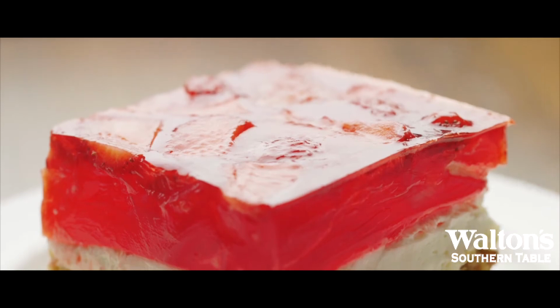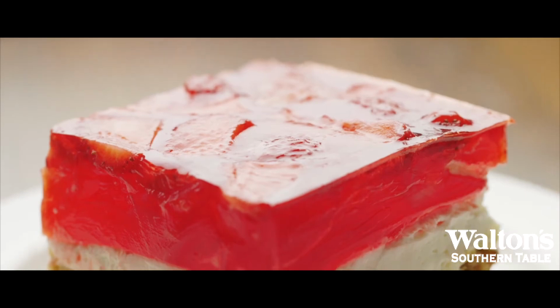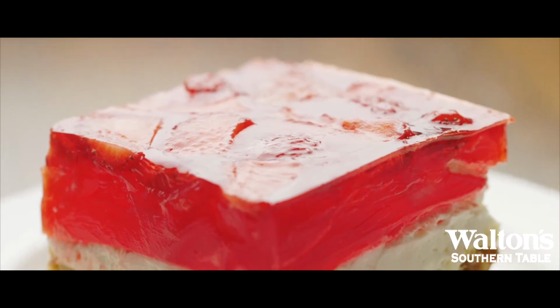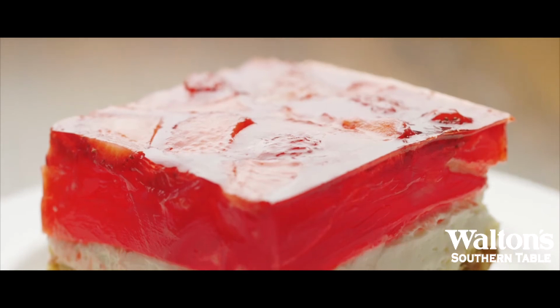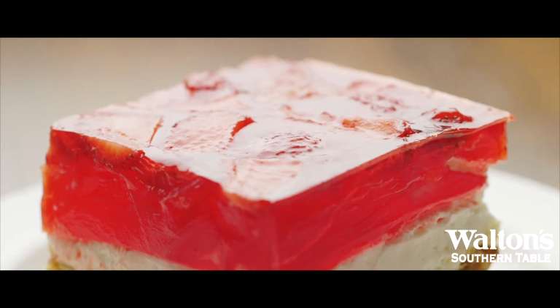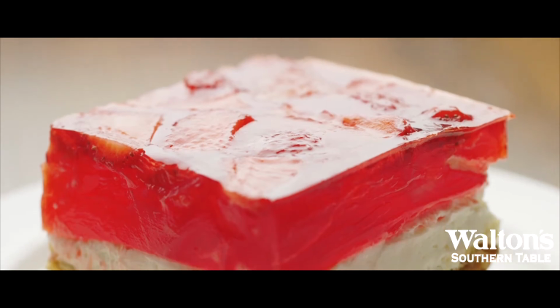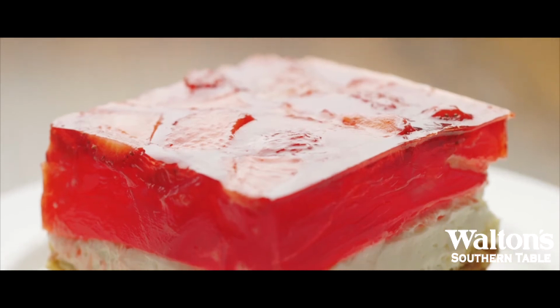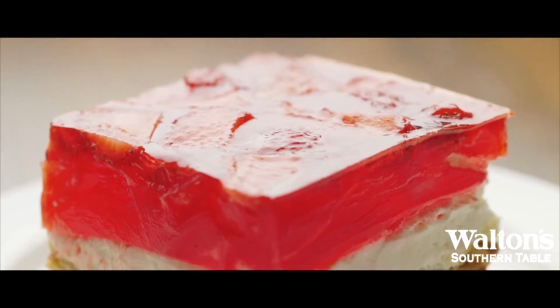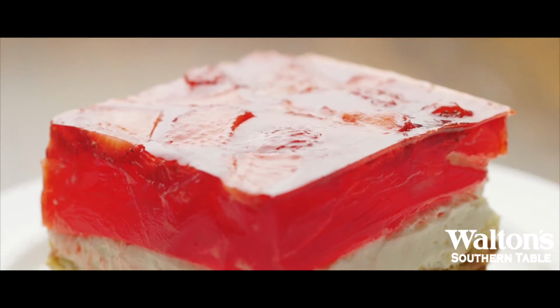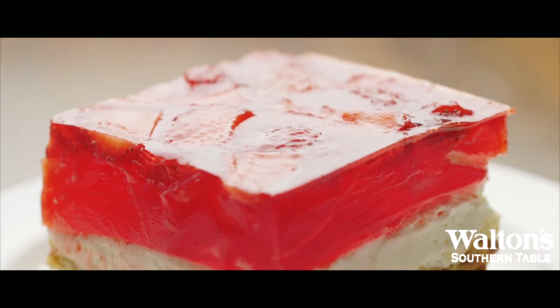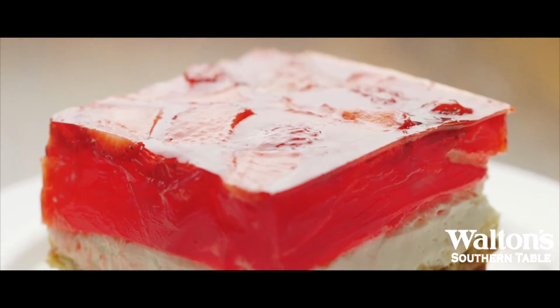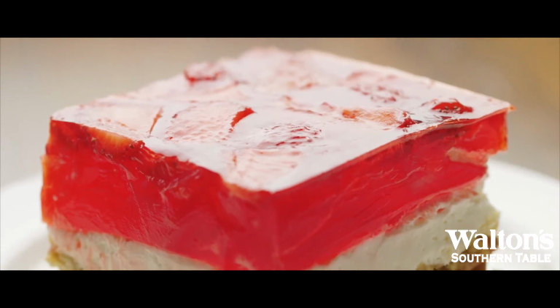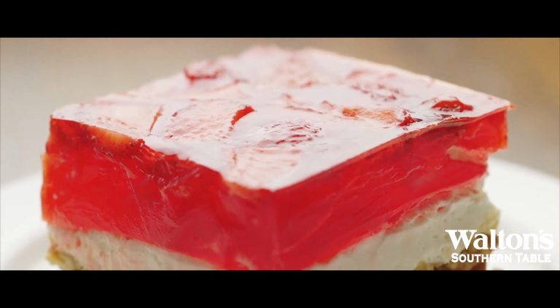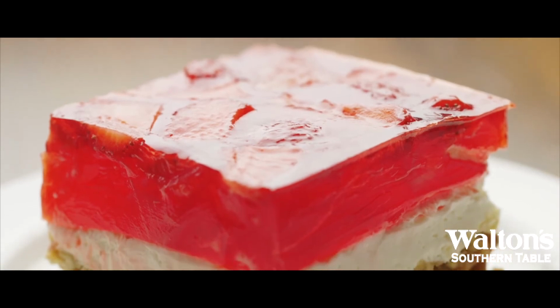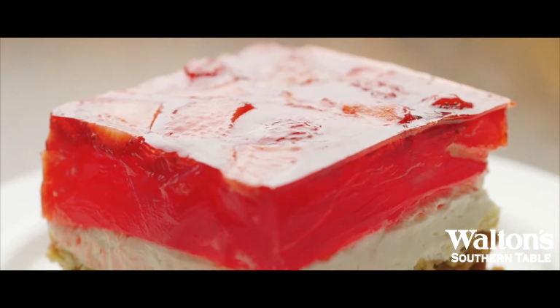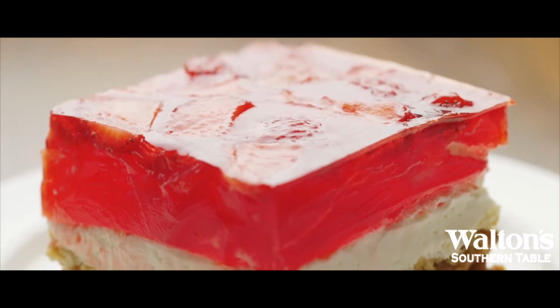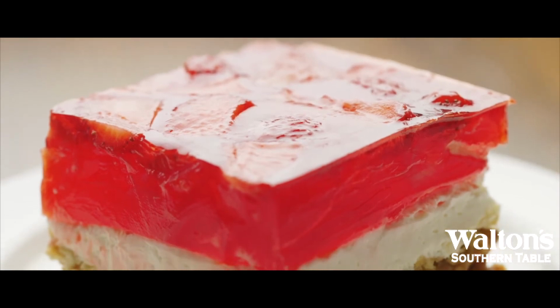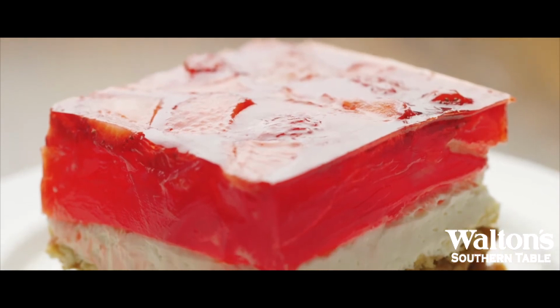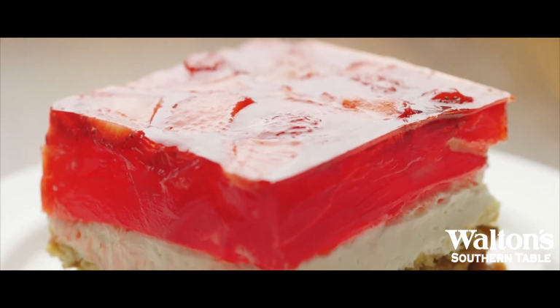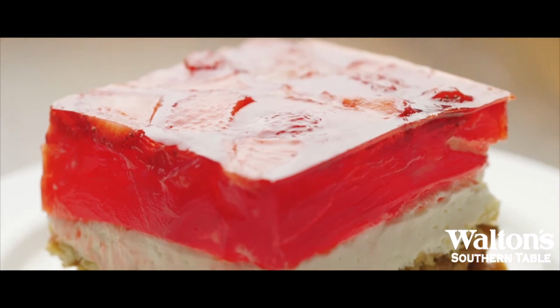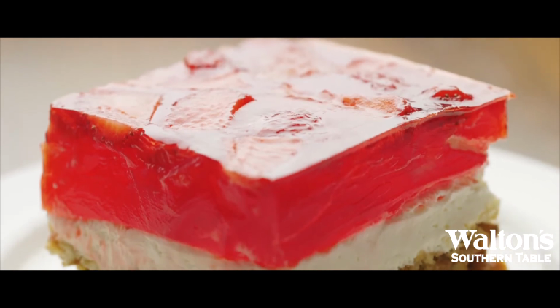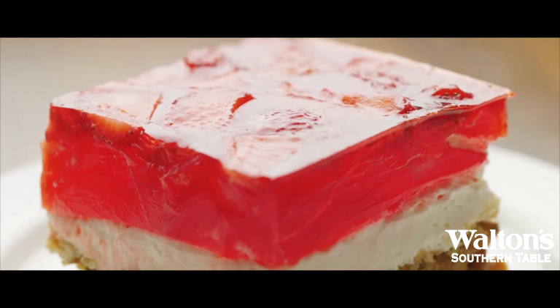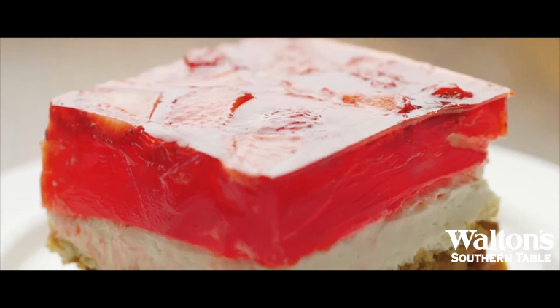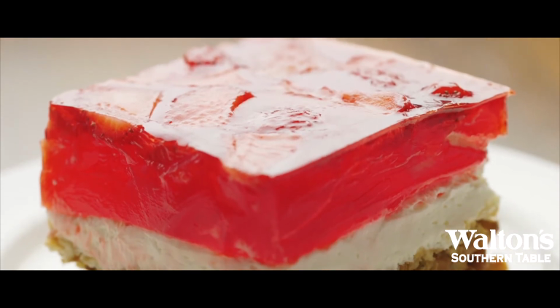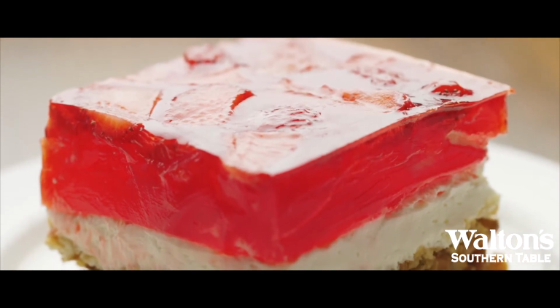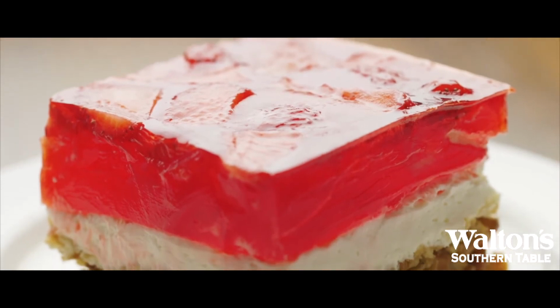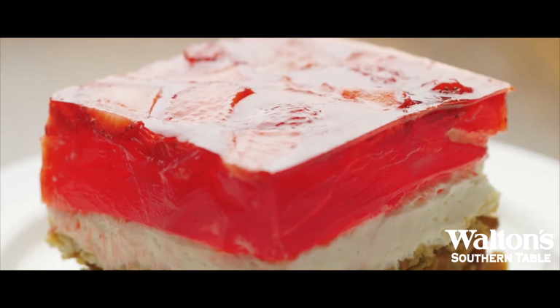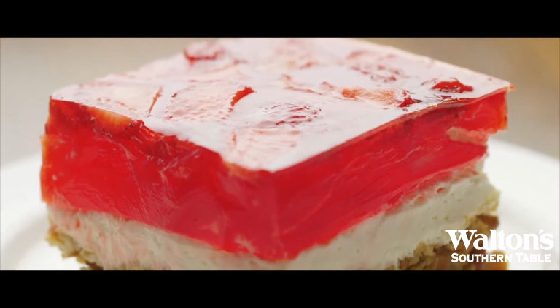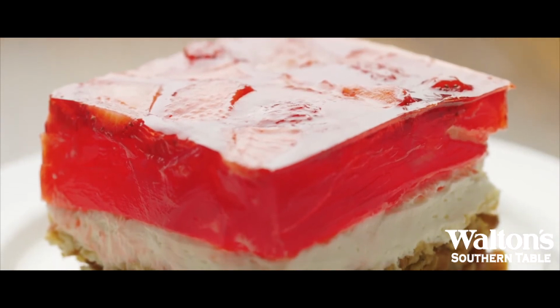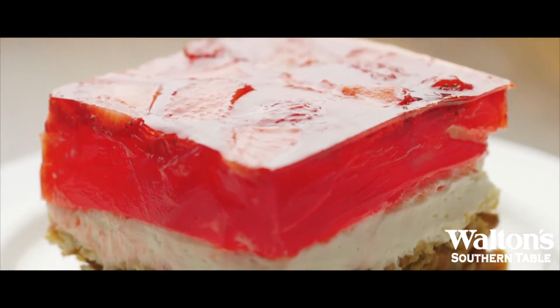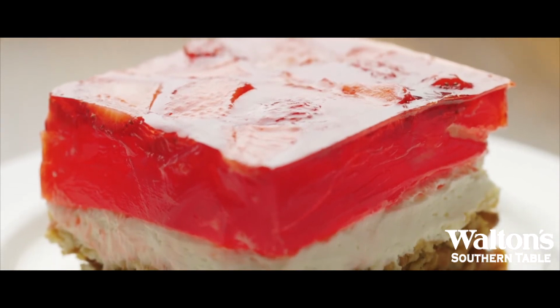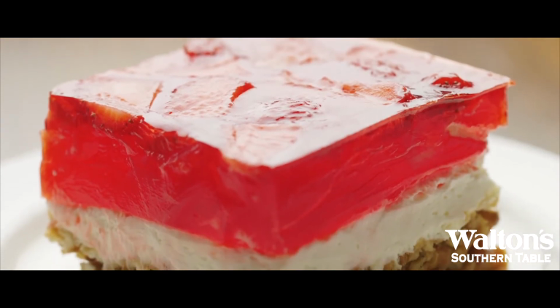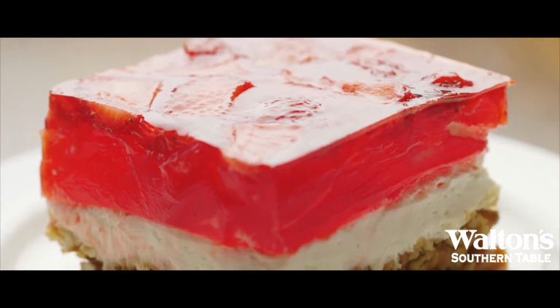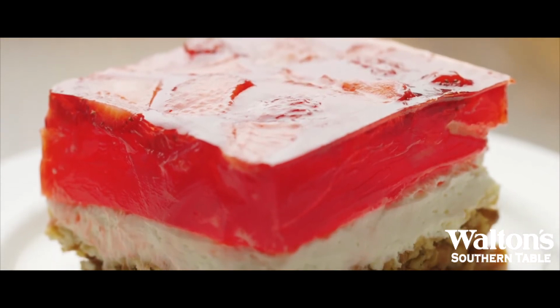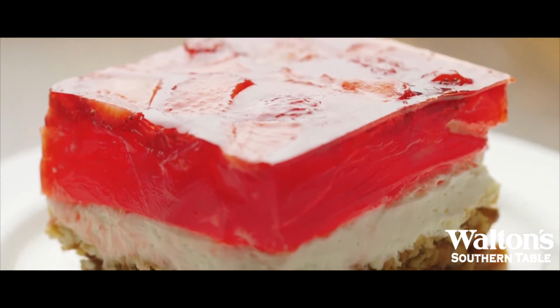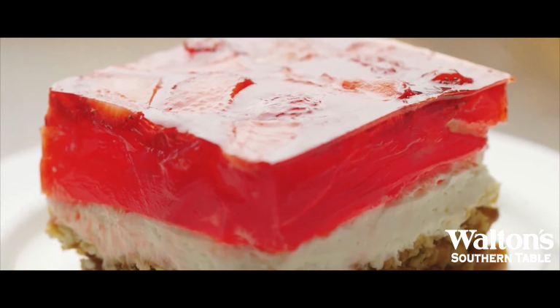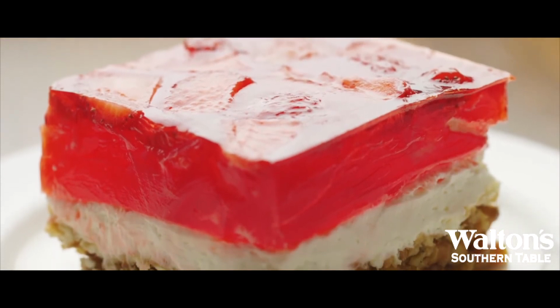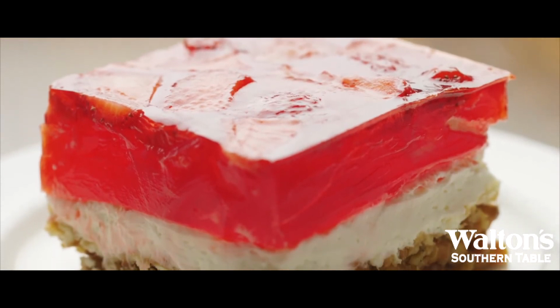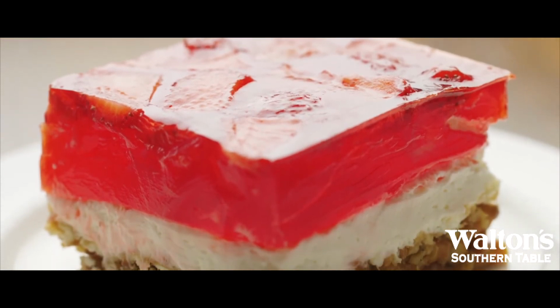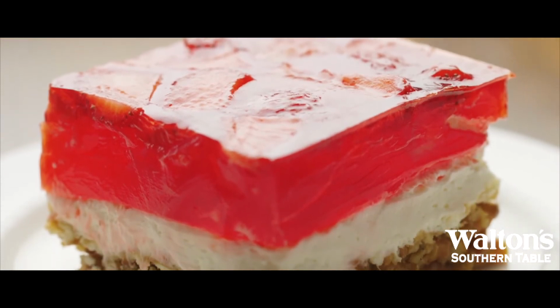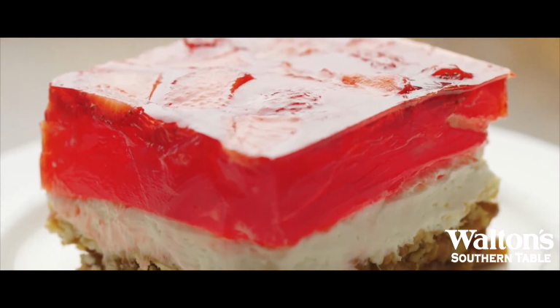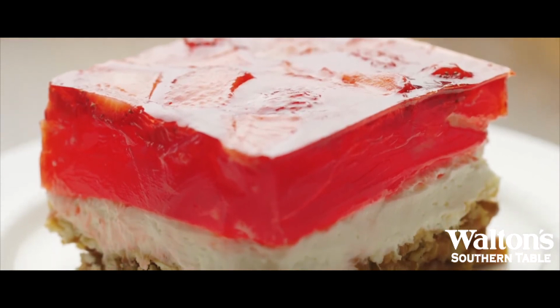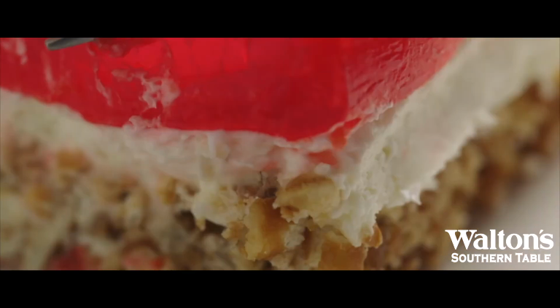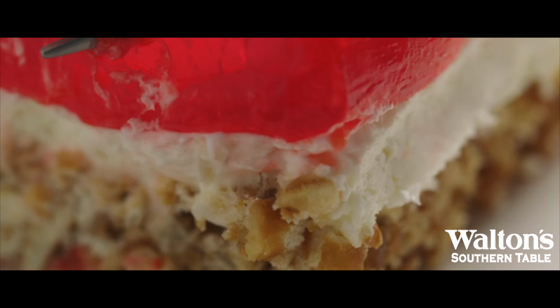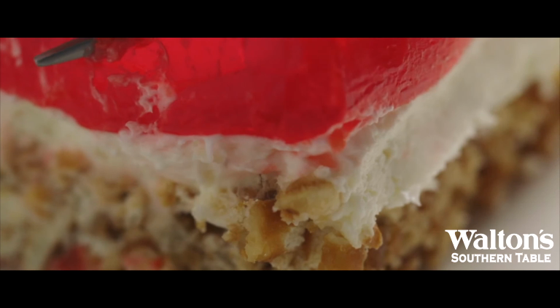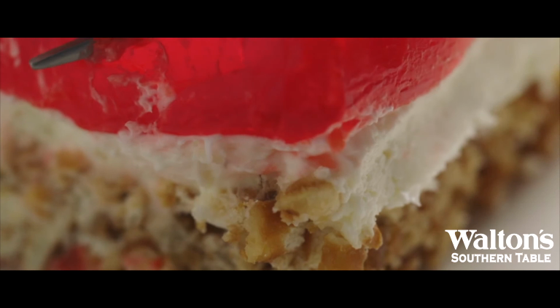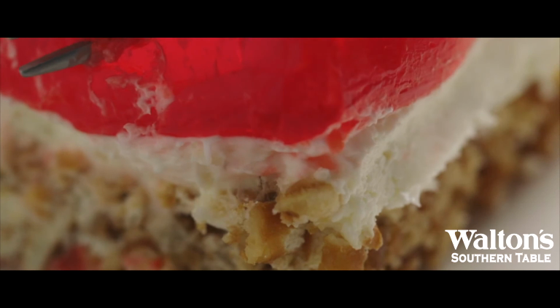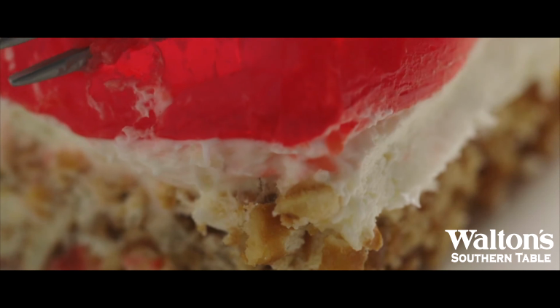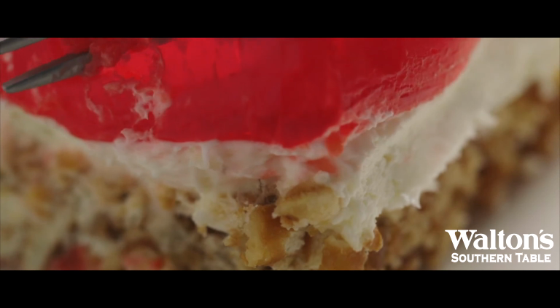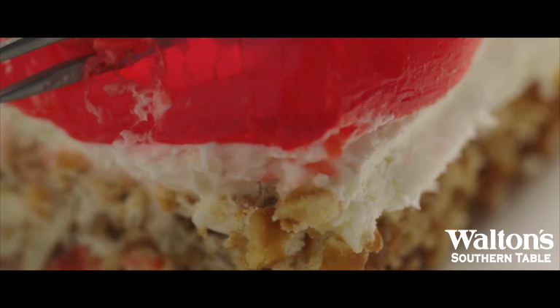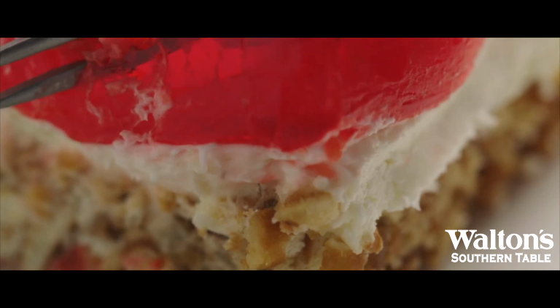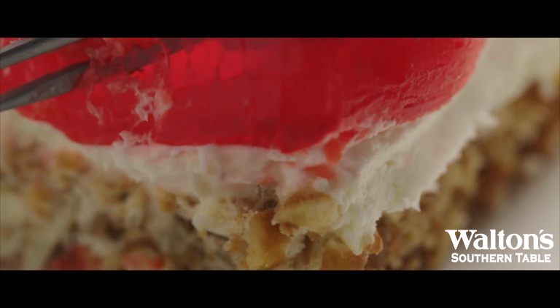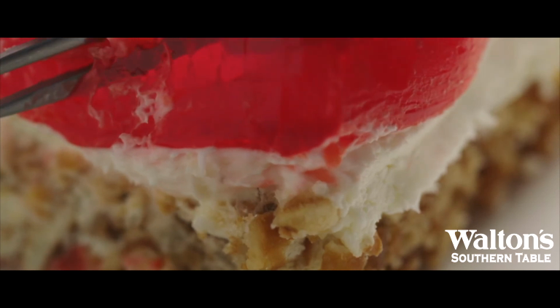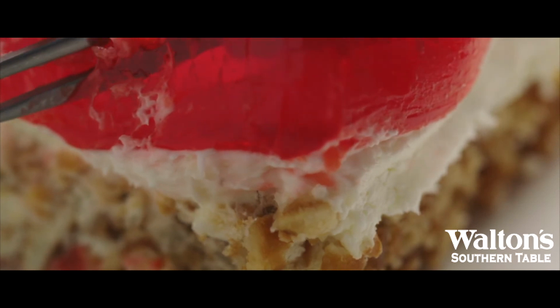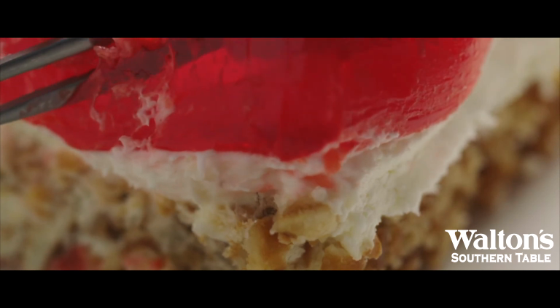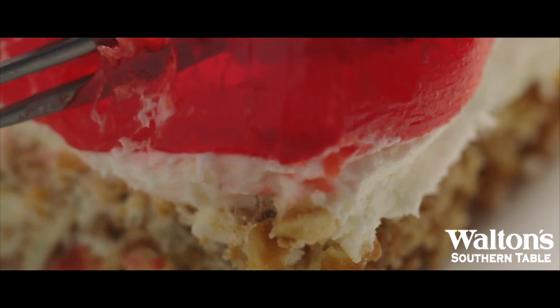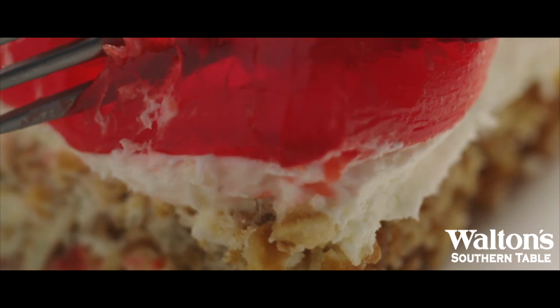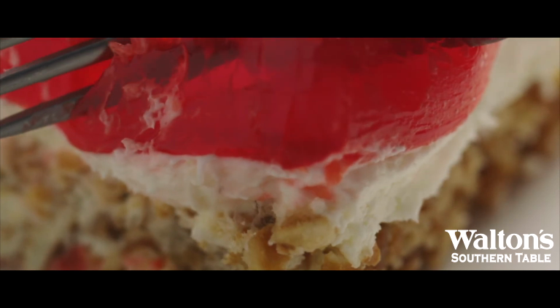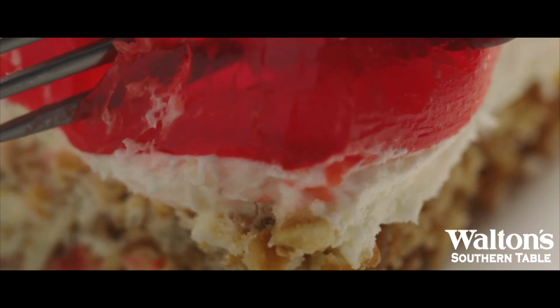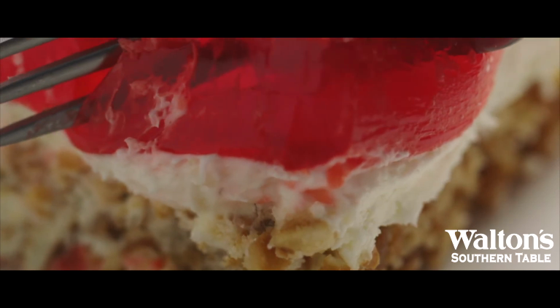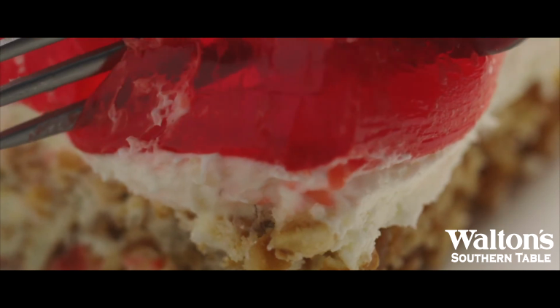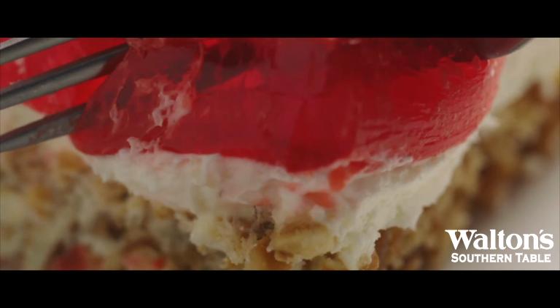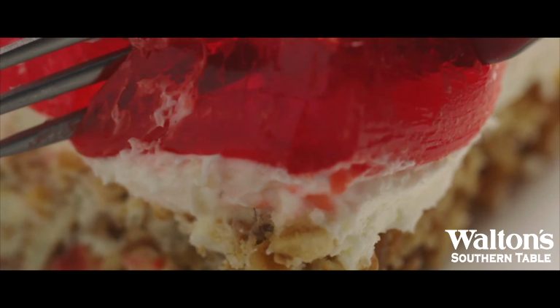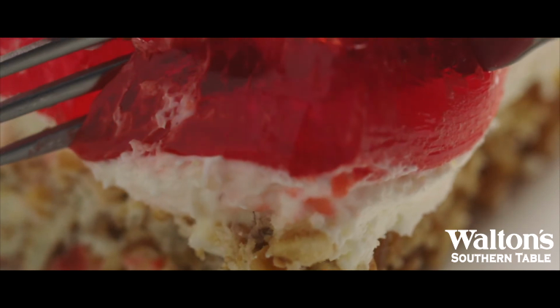It's sweet, salty, crunchy, and delicious. It's the reason it's our most popular dessert.